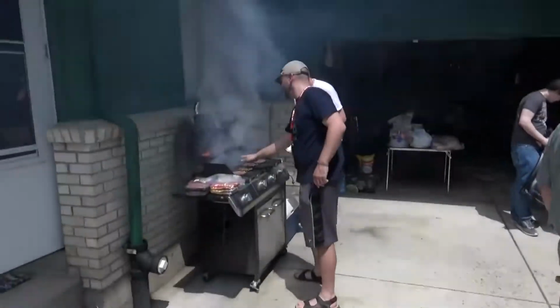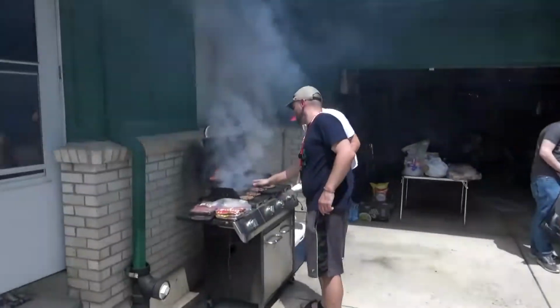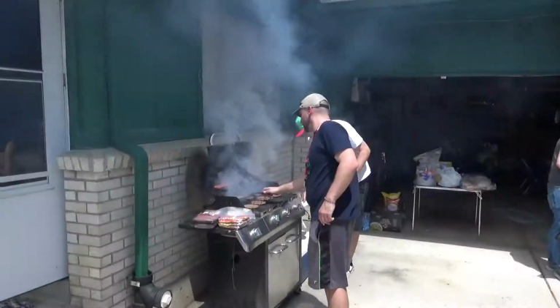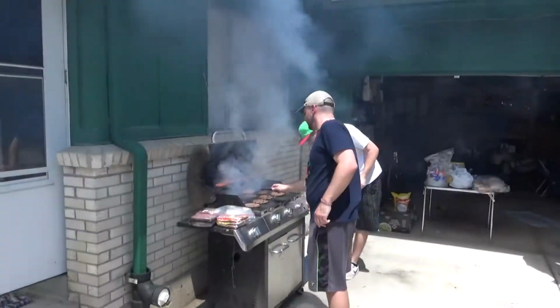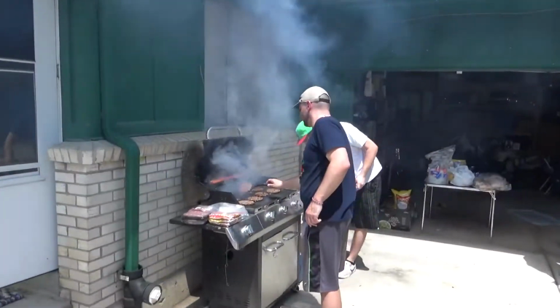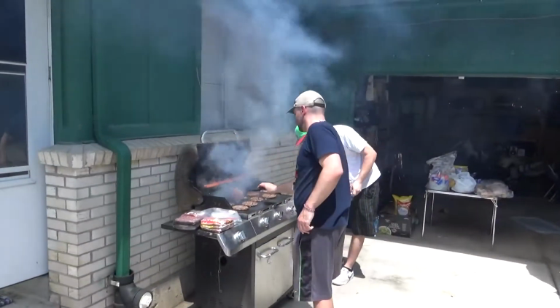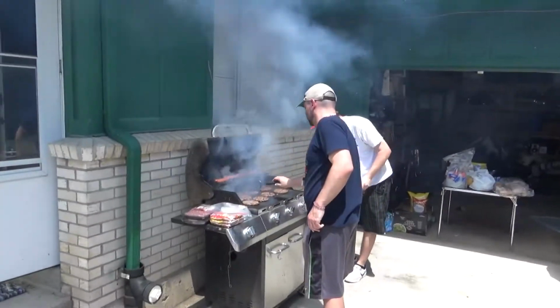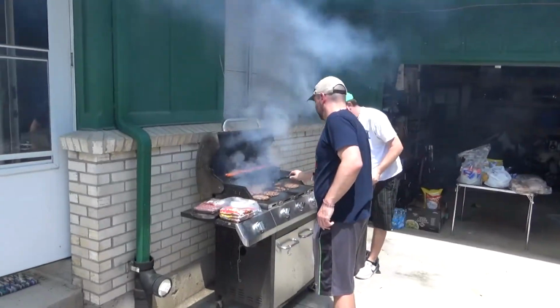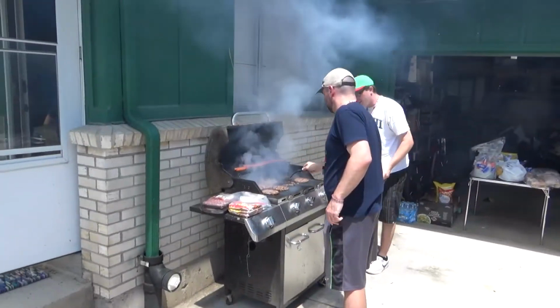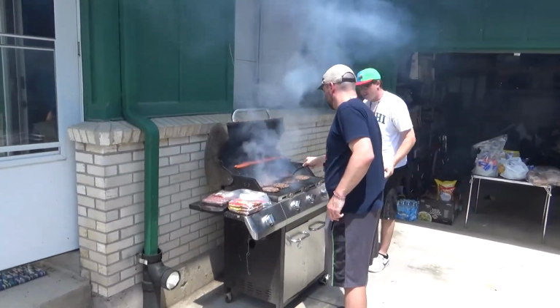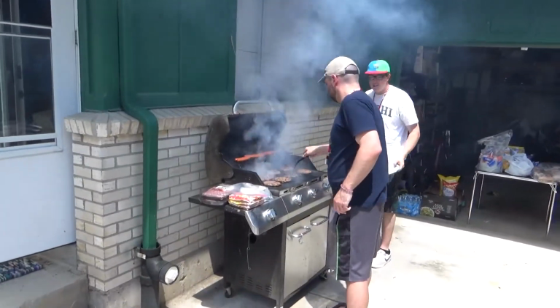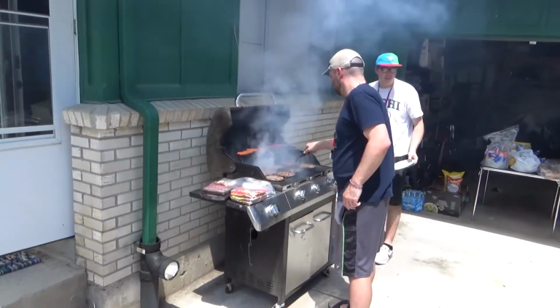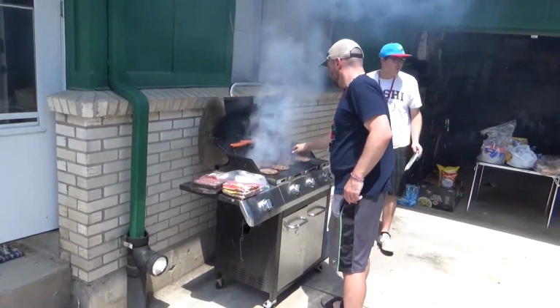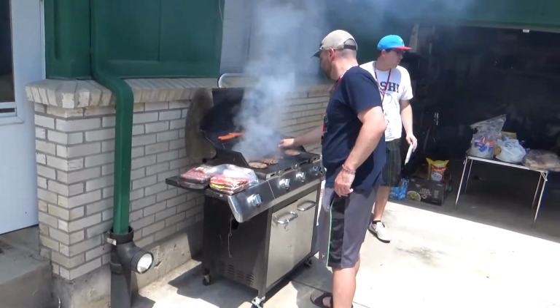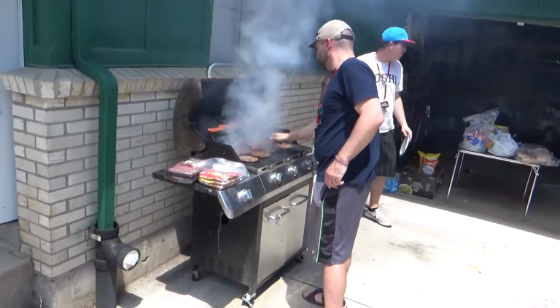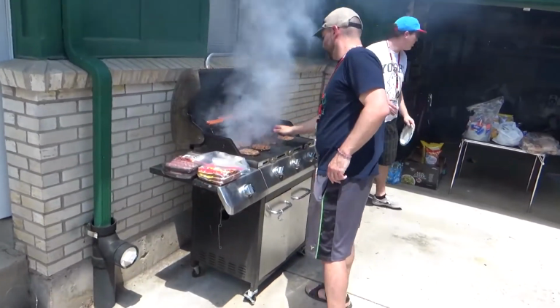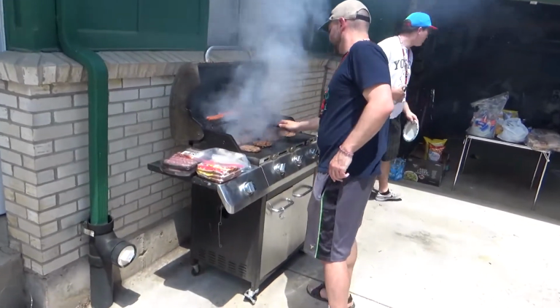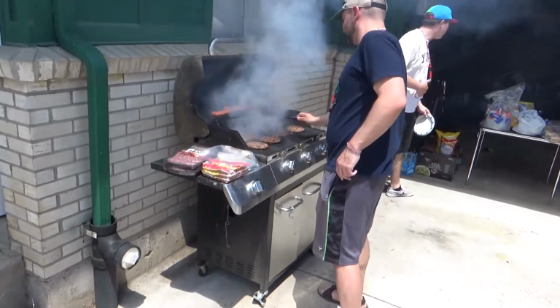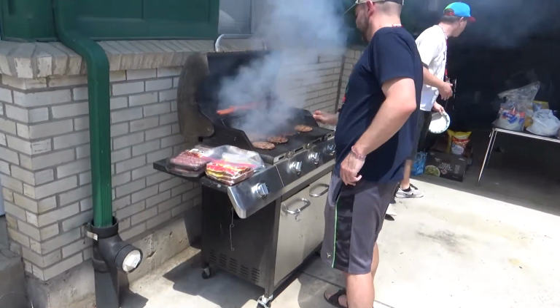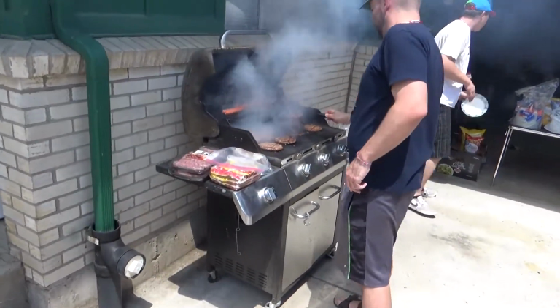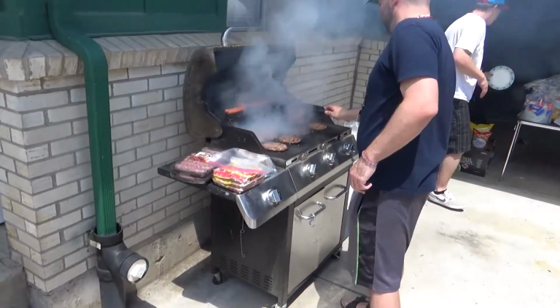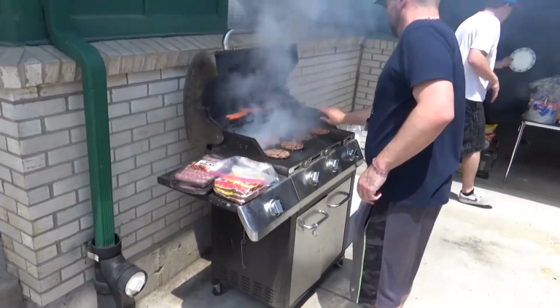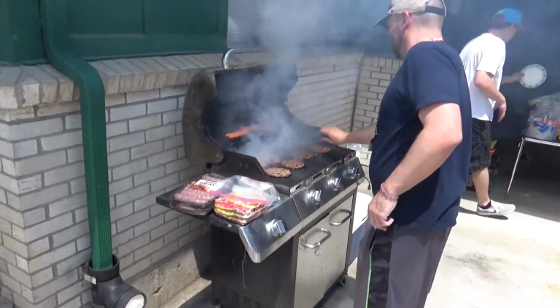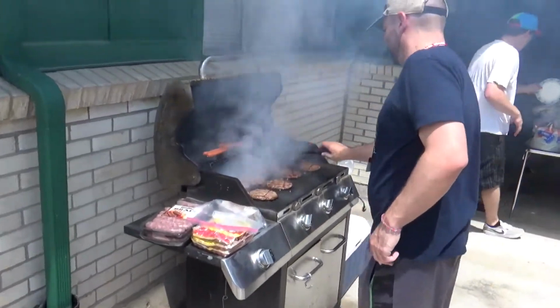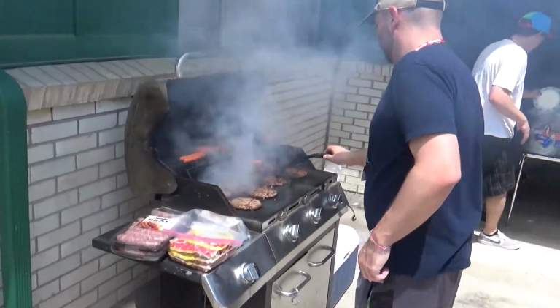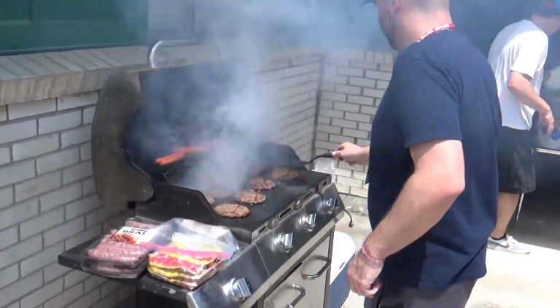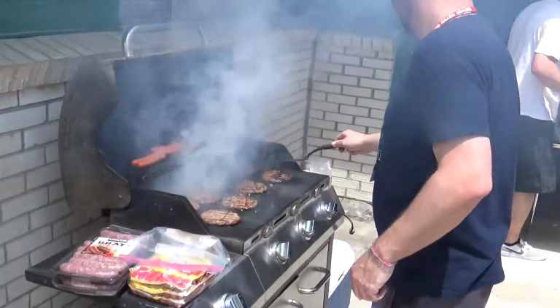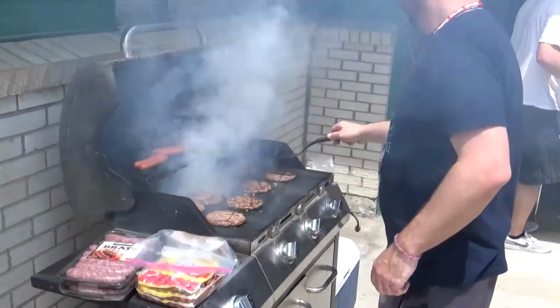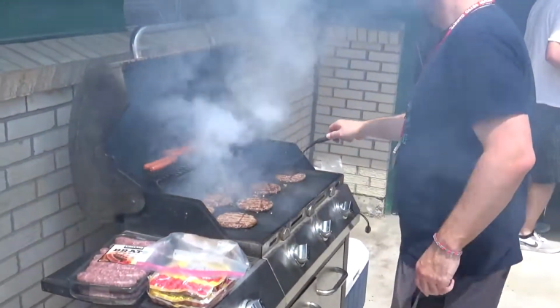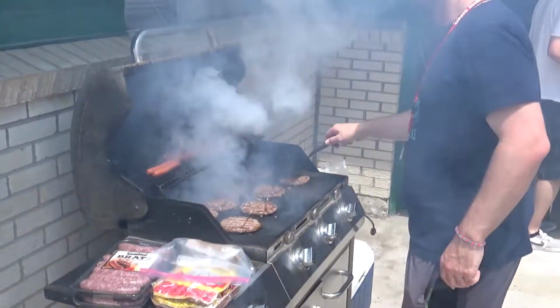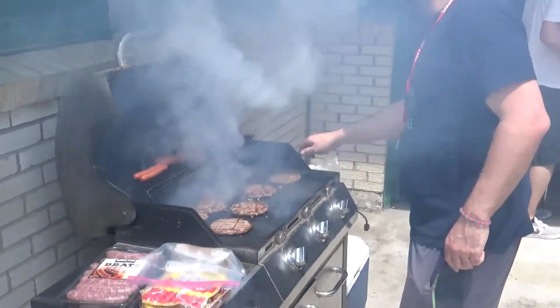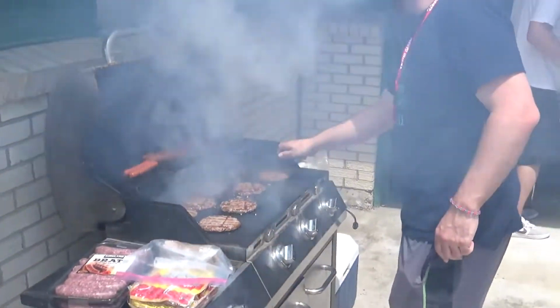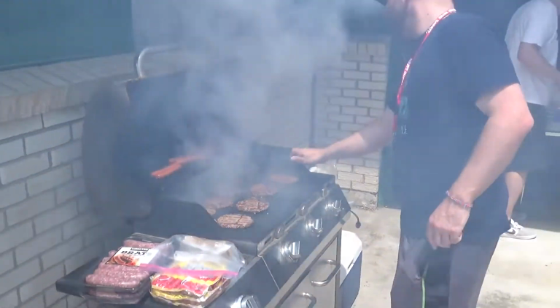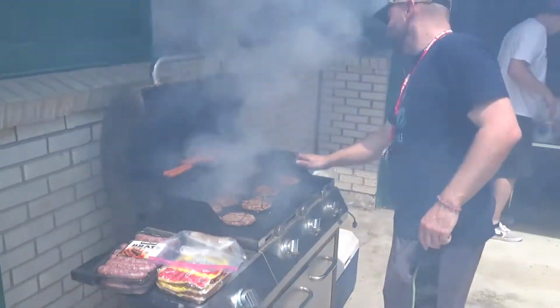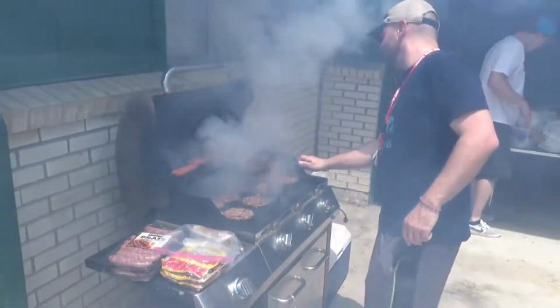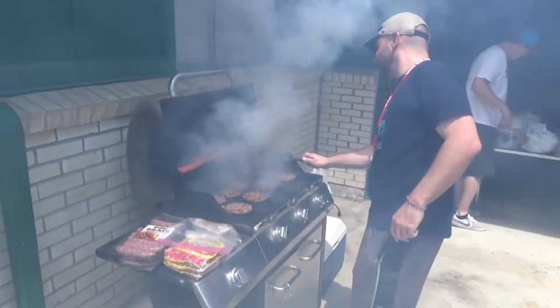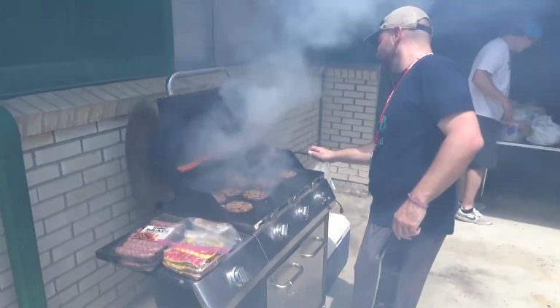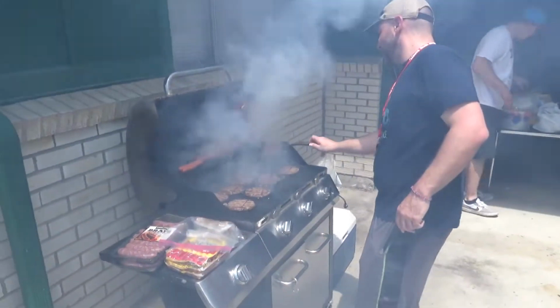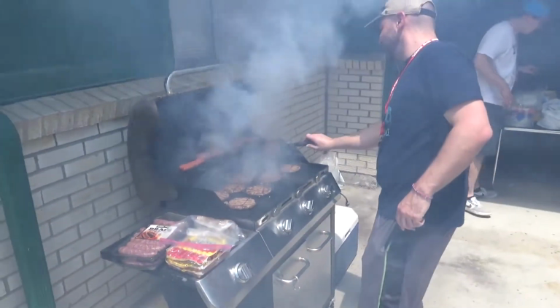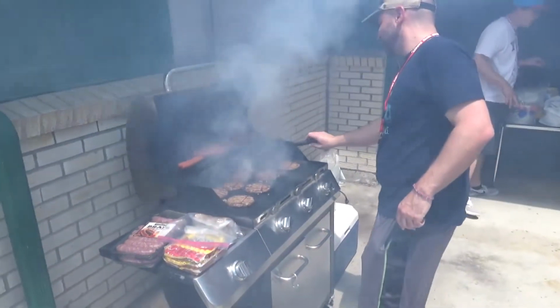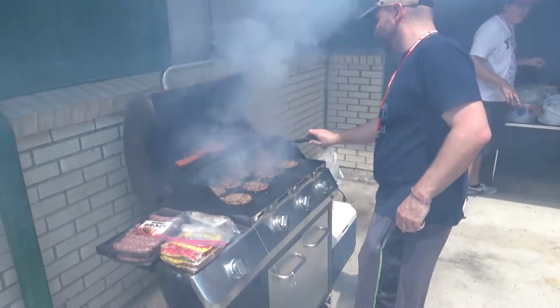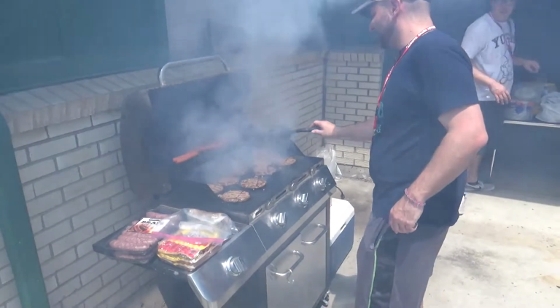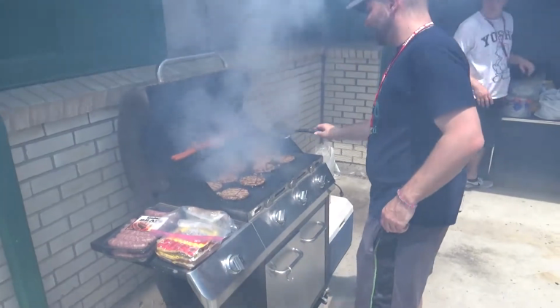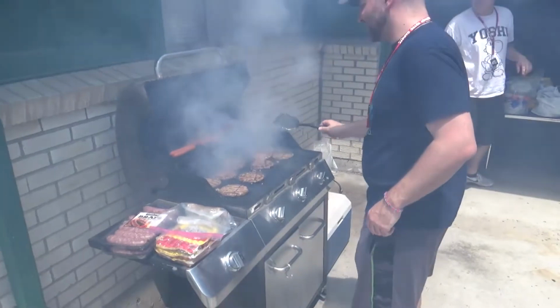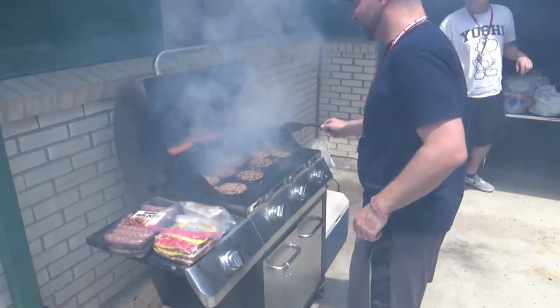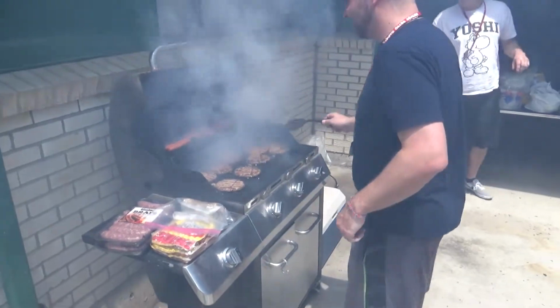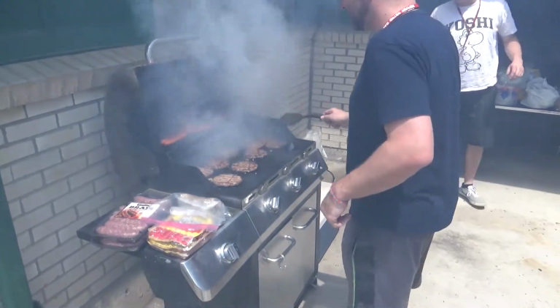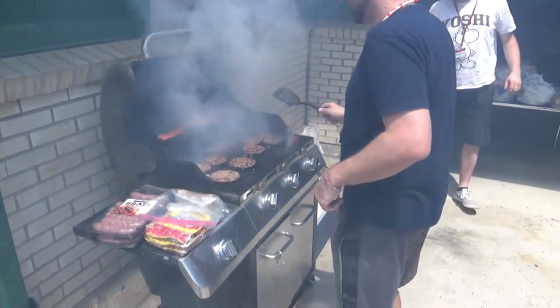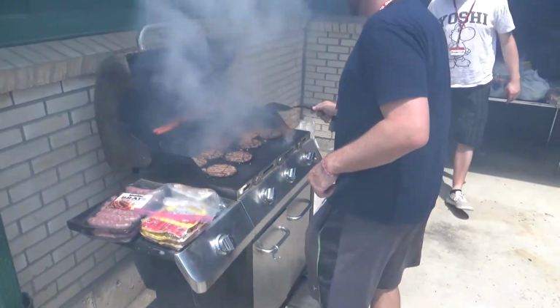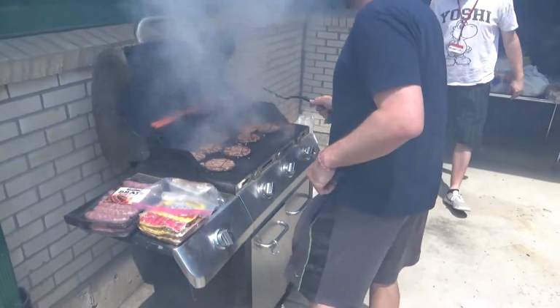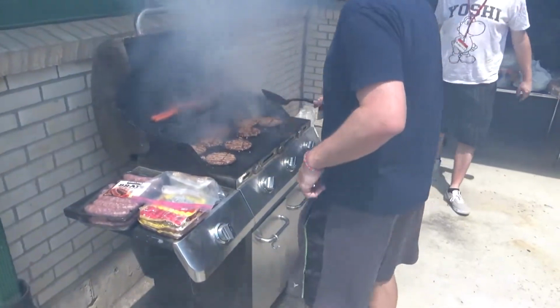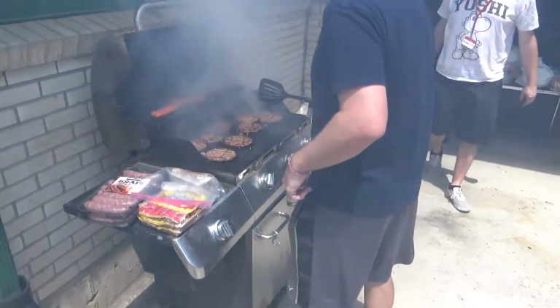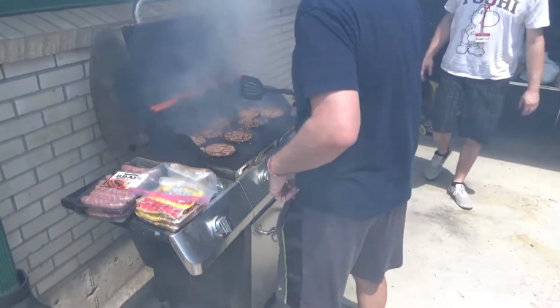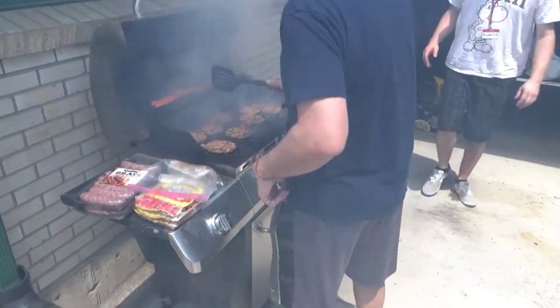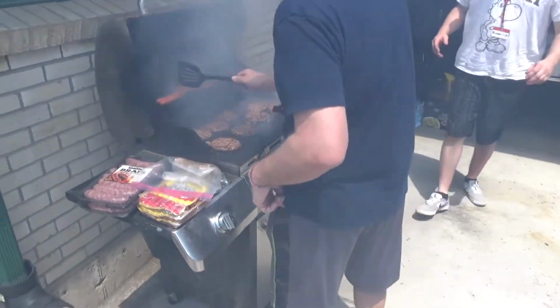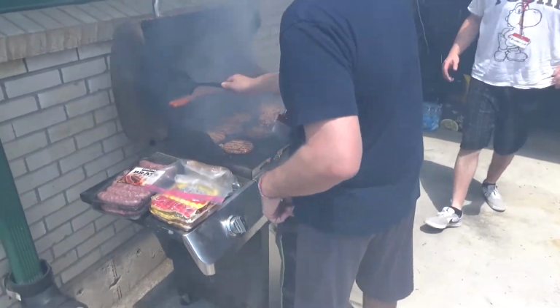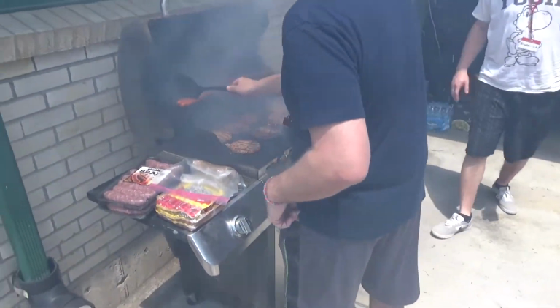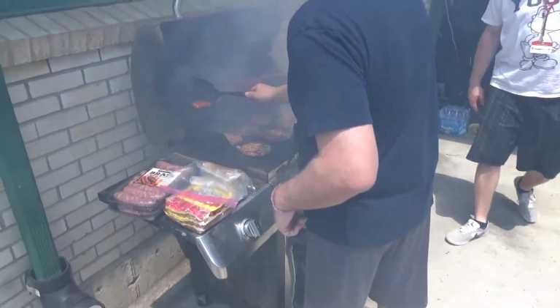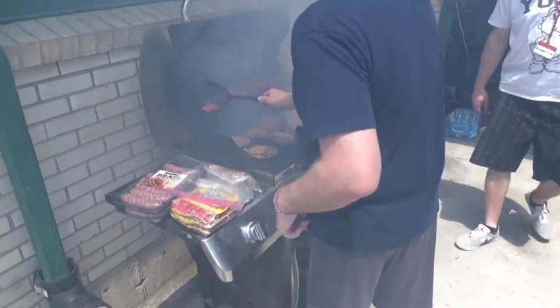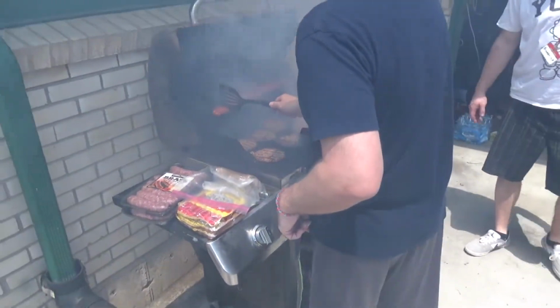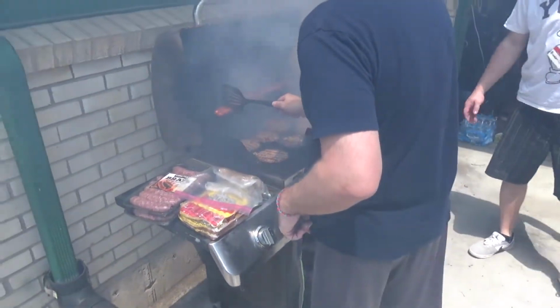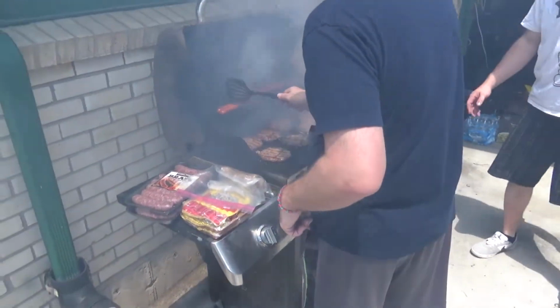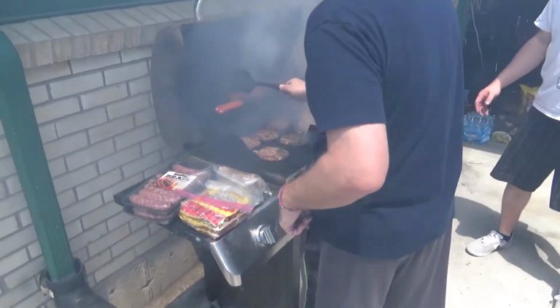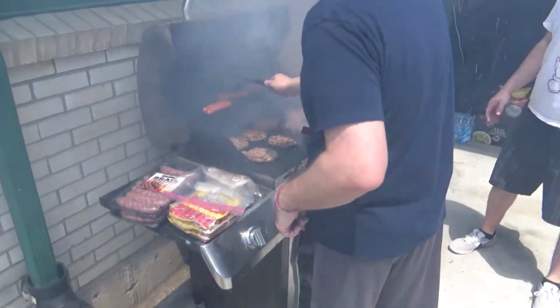And it being July, we were also going to do a cookout. We're going to have burgers, hot dogs, brats — all that good stuff.